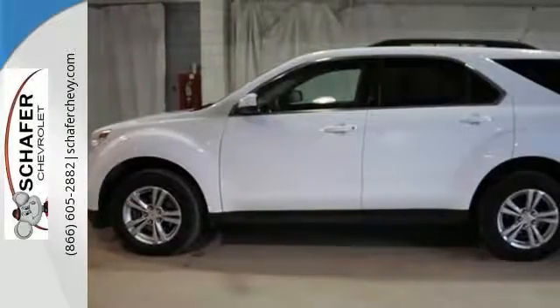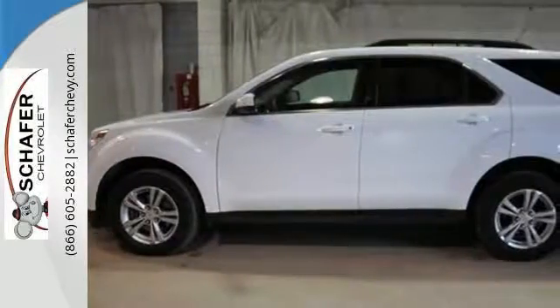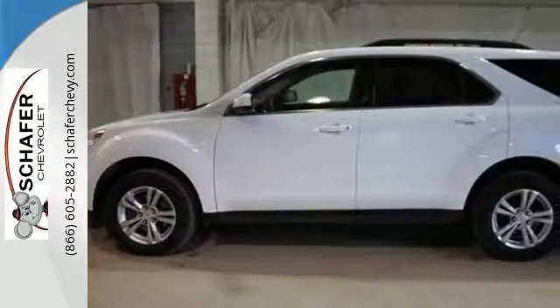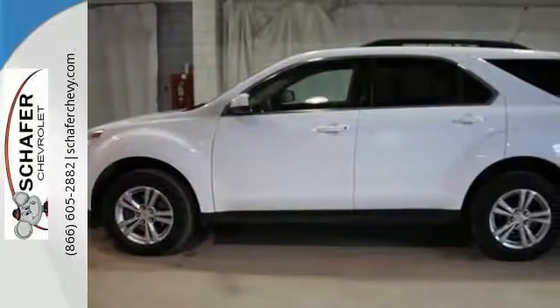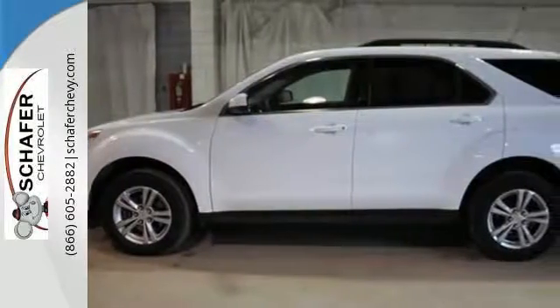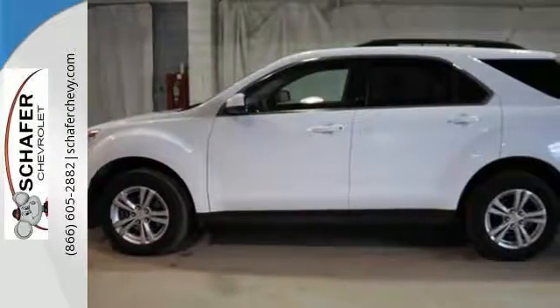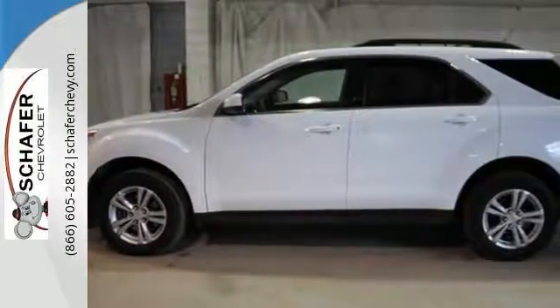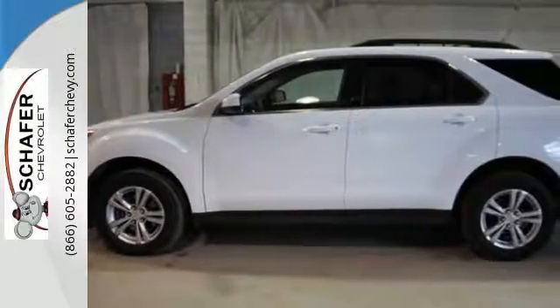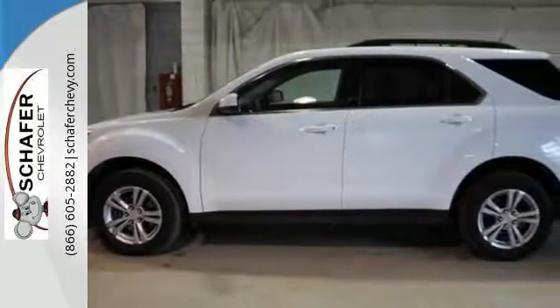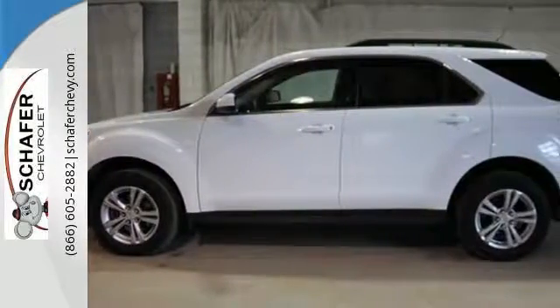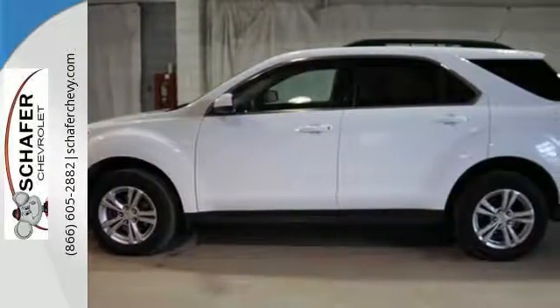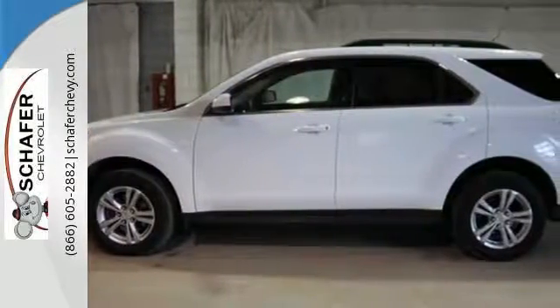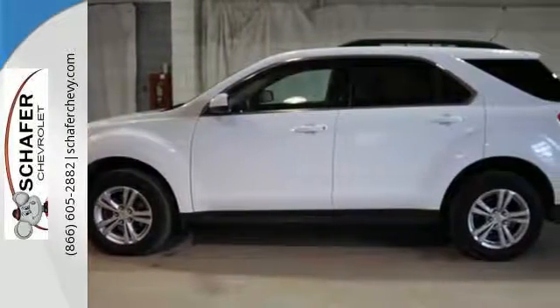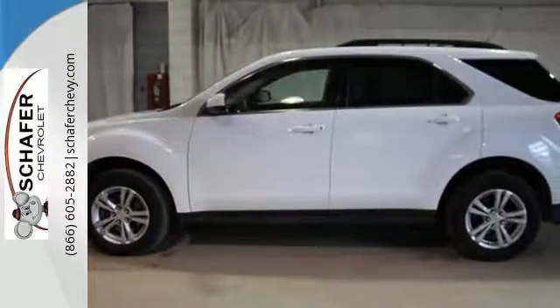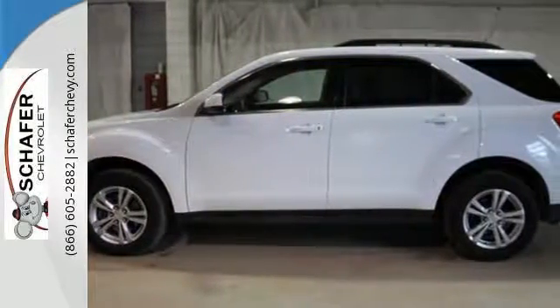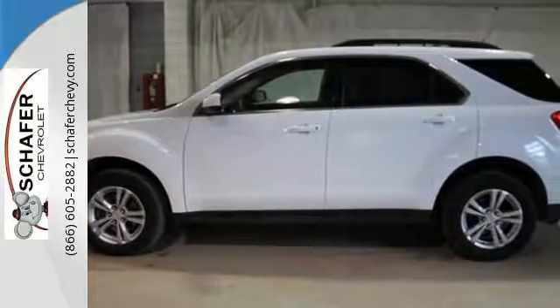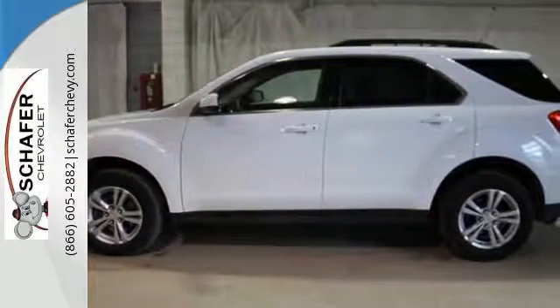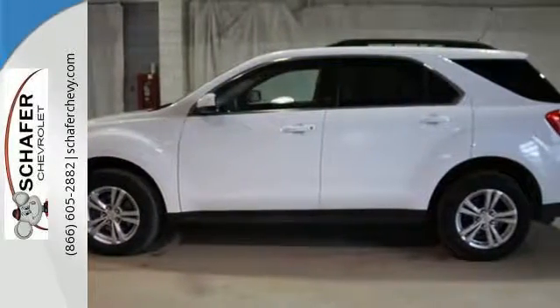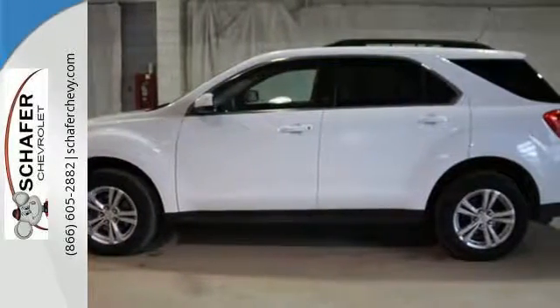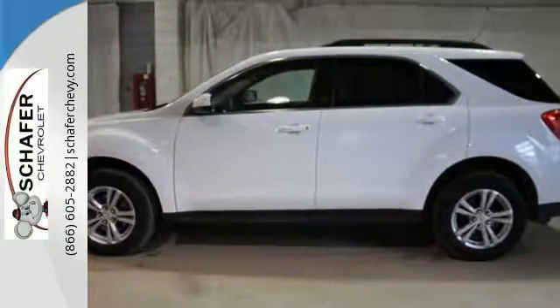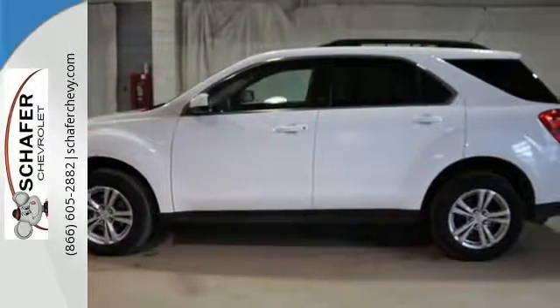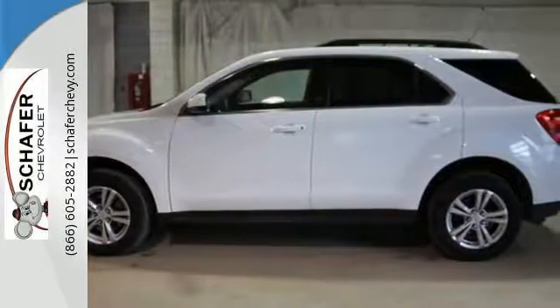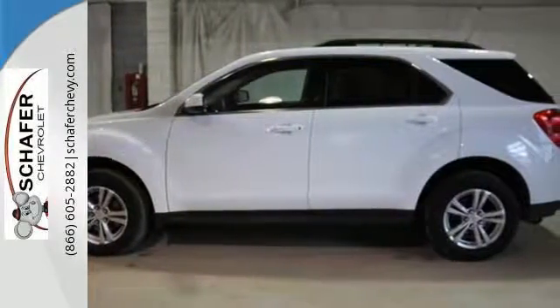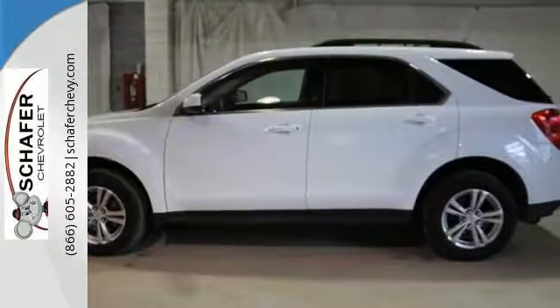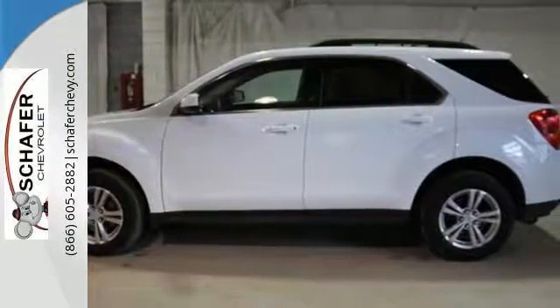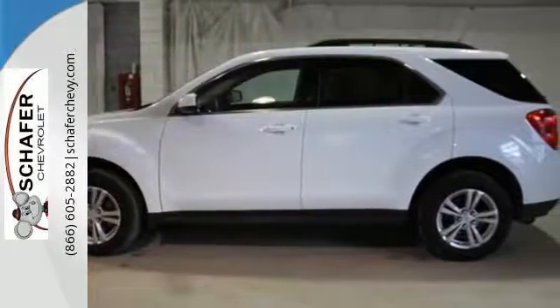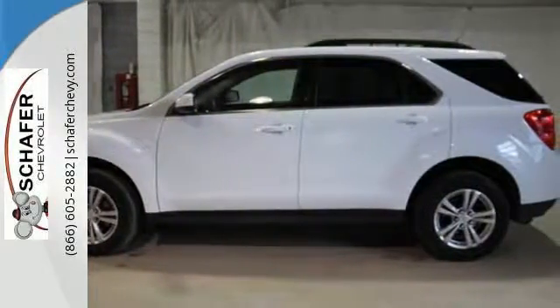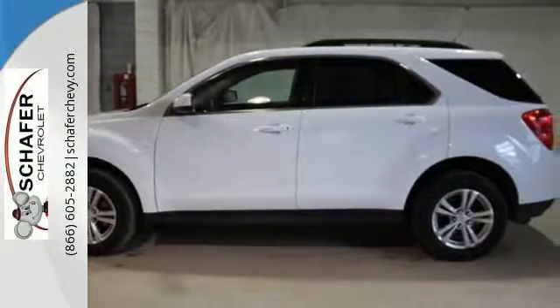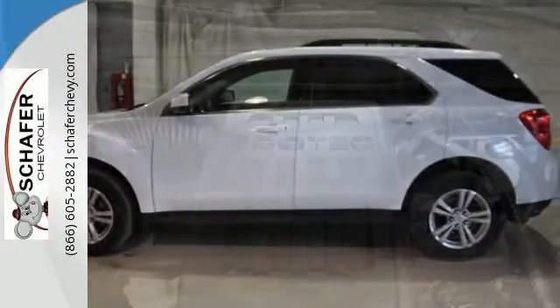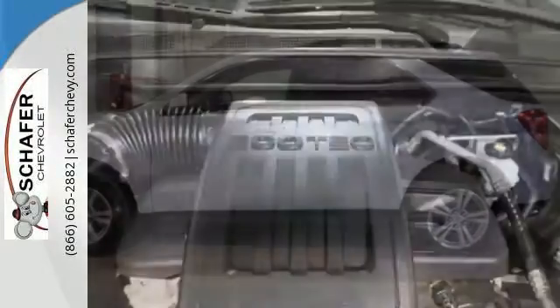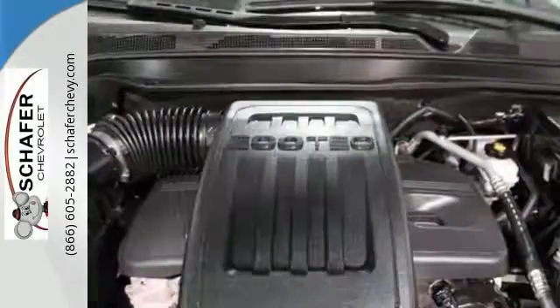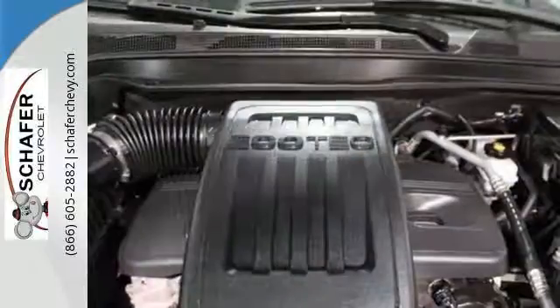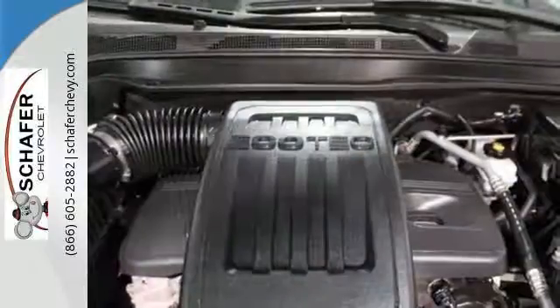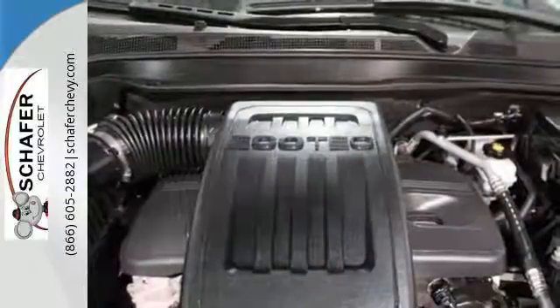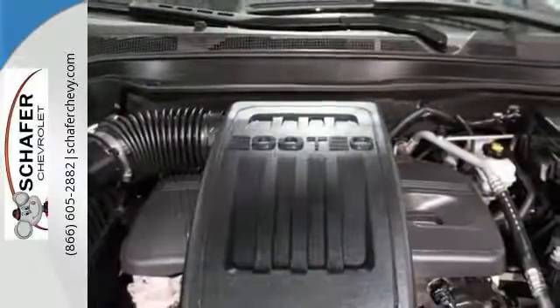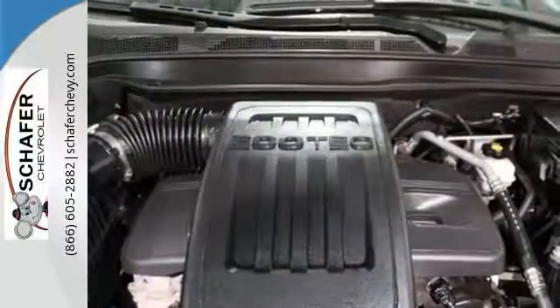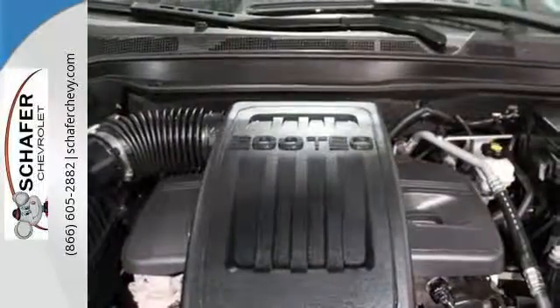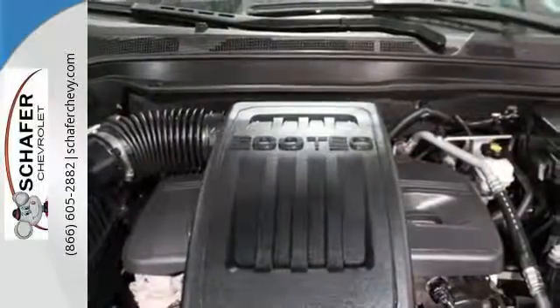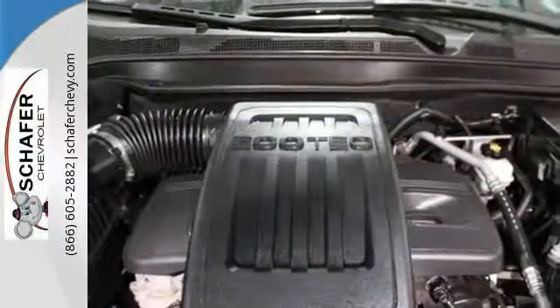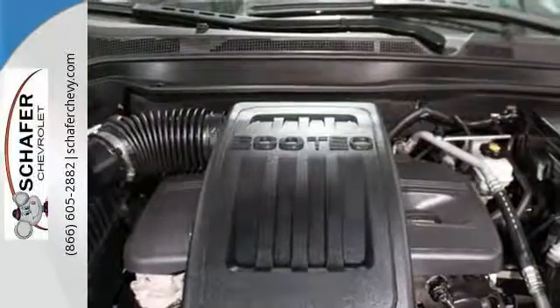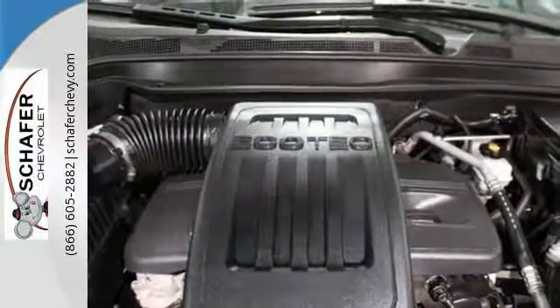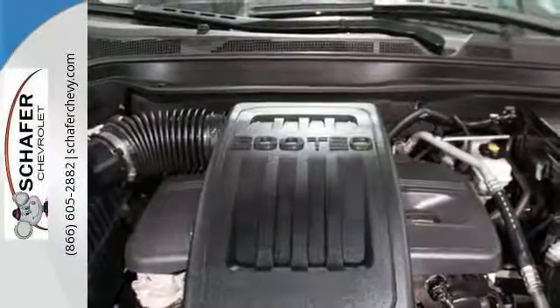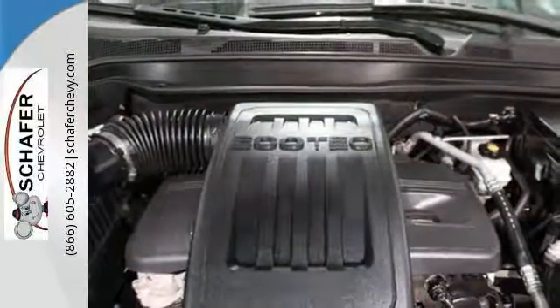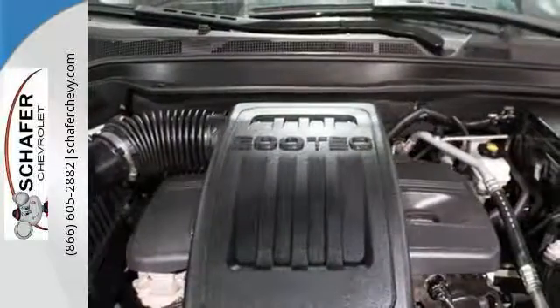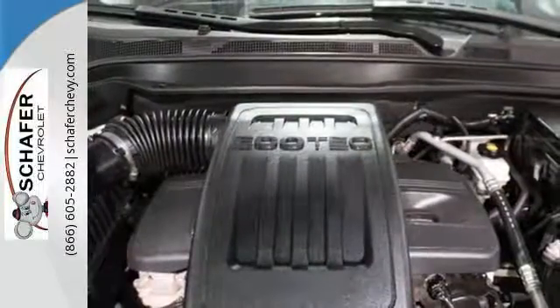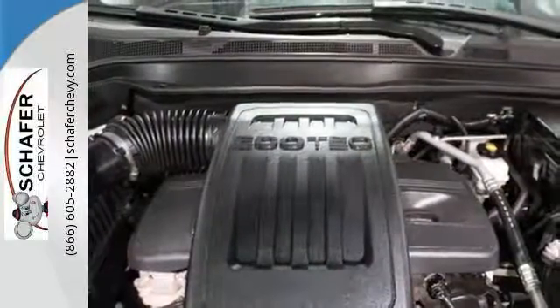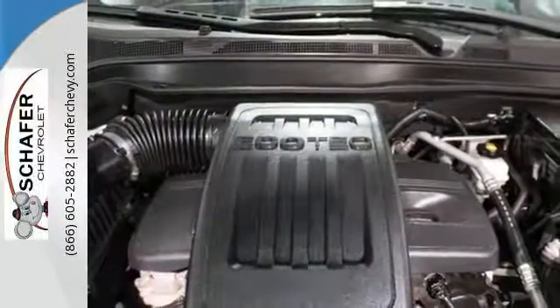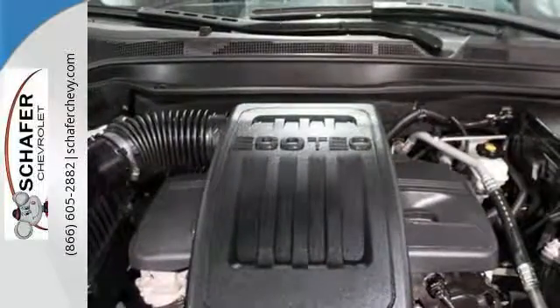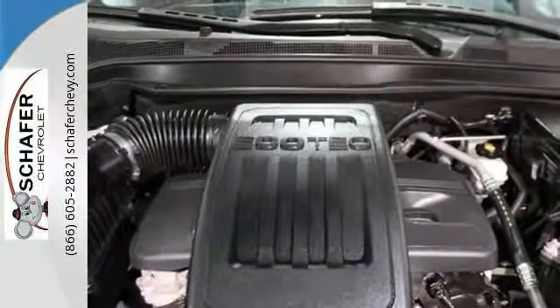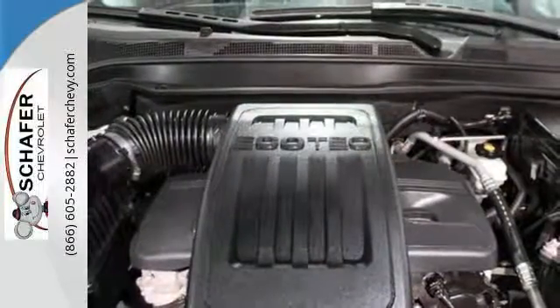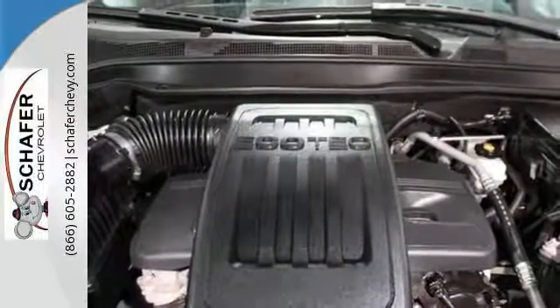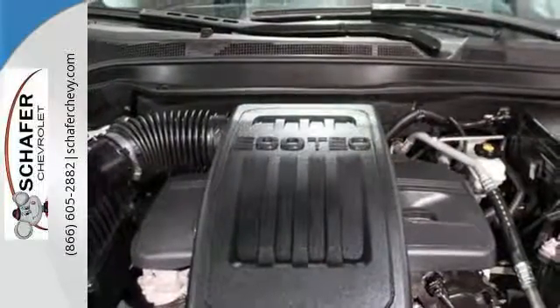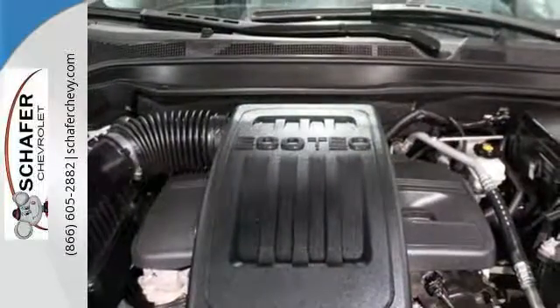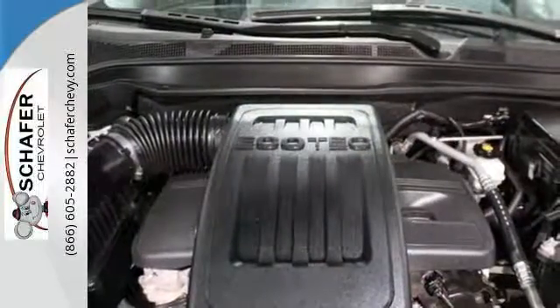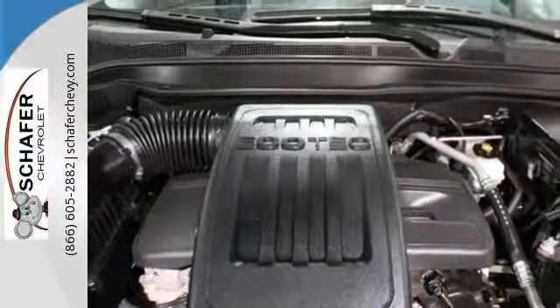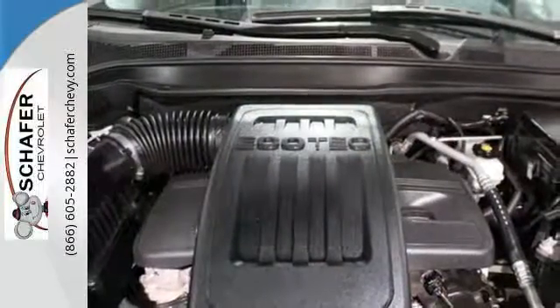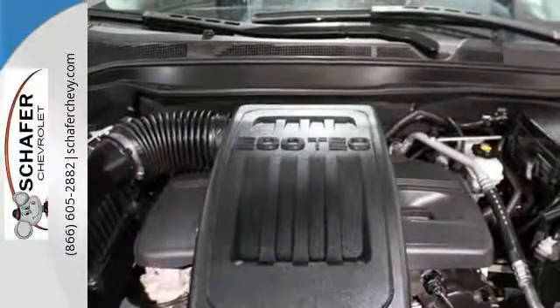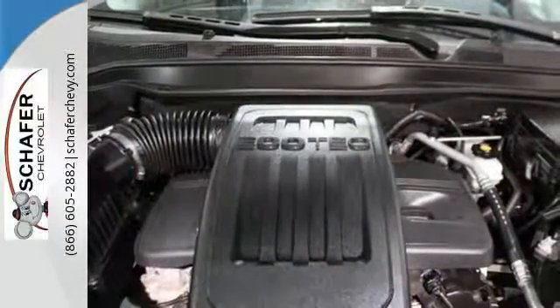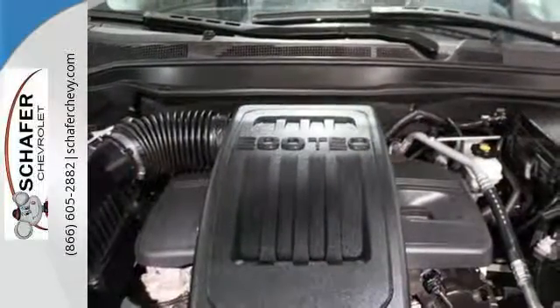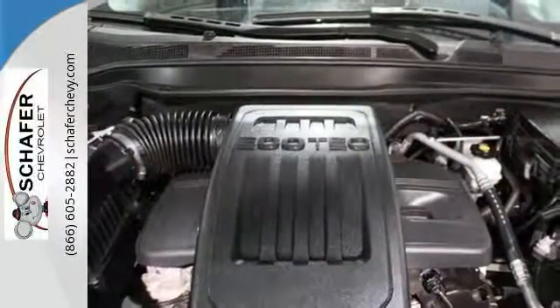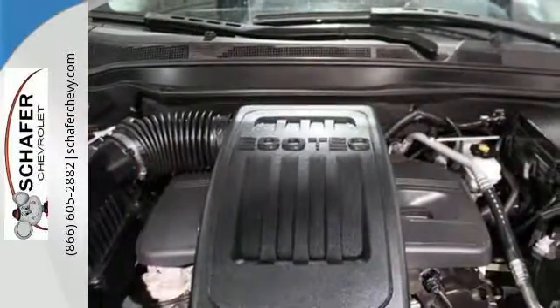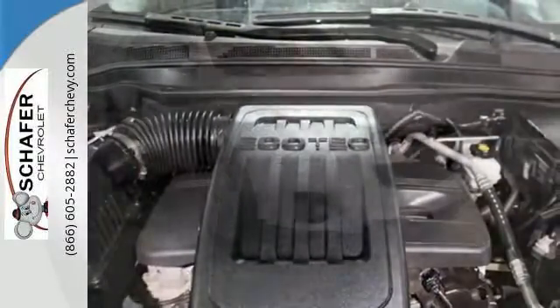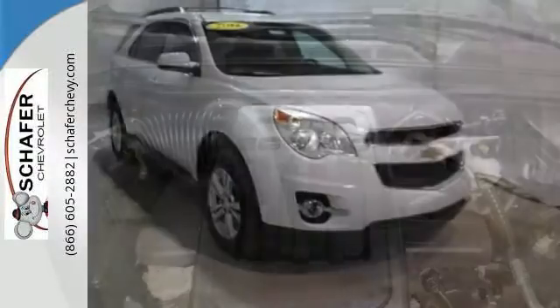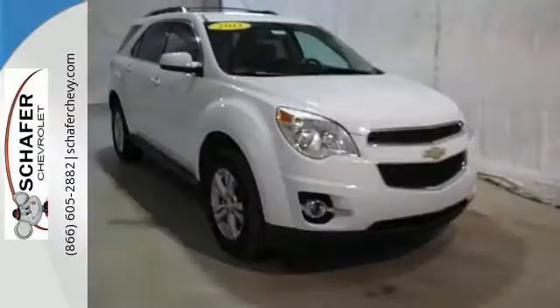The cockpit of the Equinox is warm and inviting, with rich appointments, sleek high-tech instrumentation, and wonderfully comfortable seats.